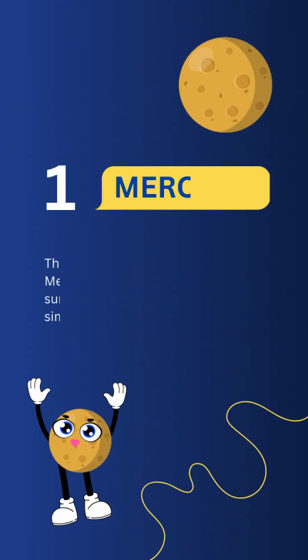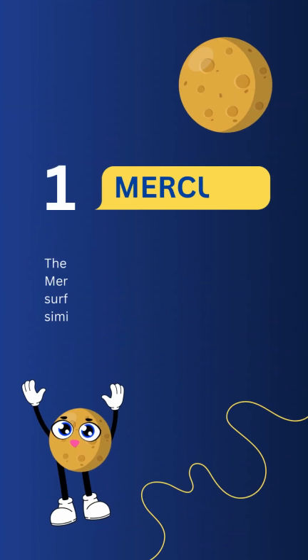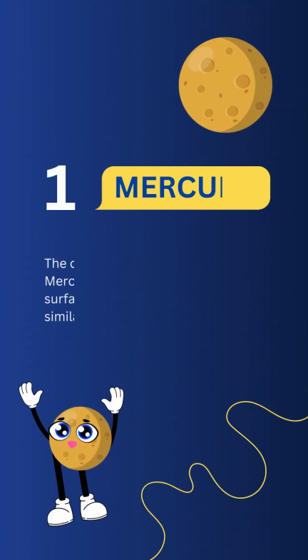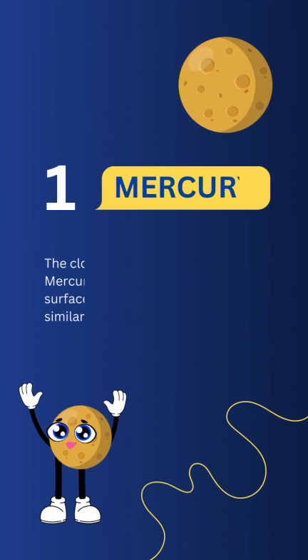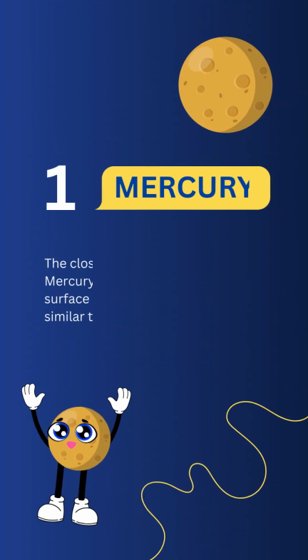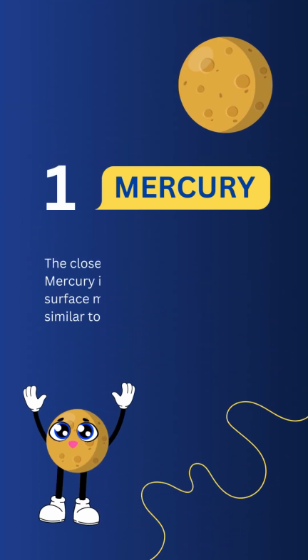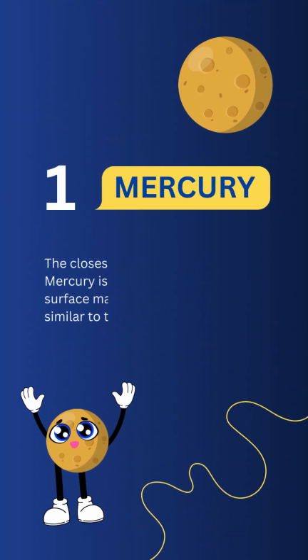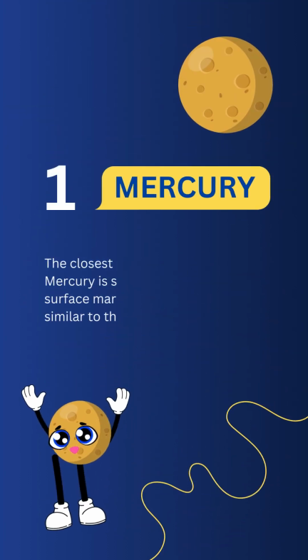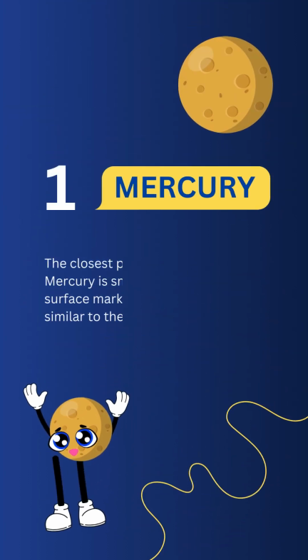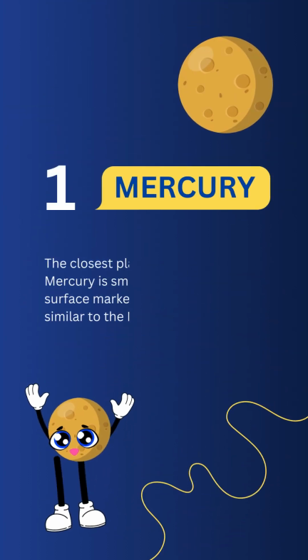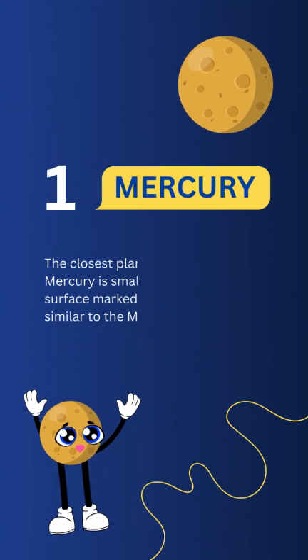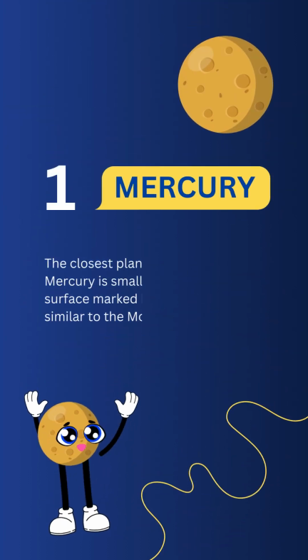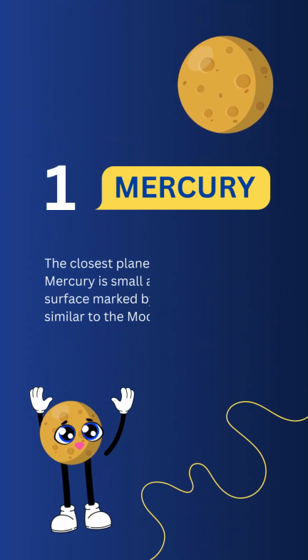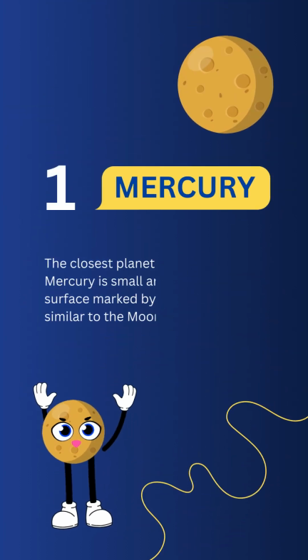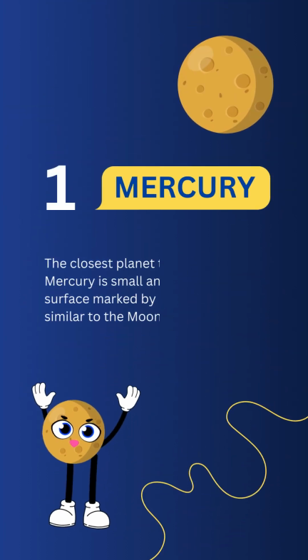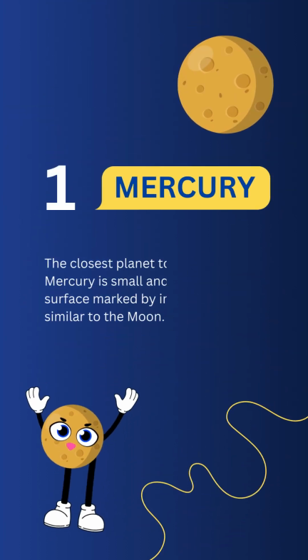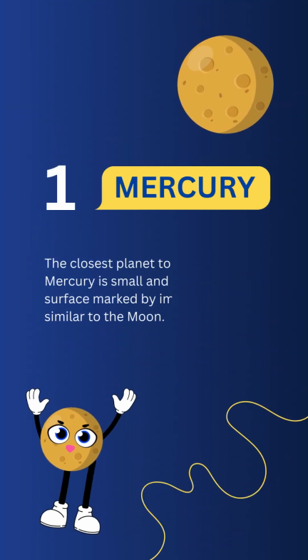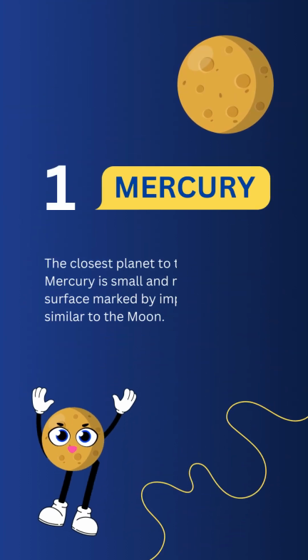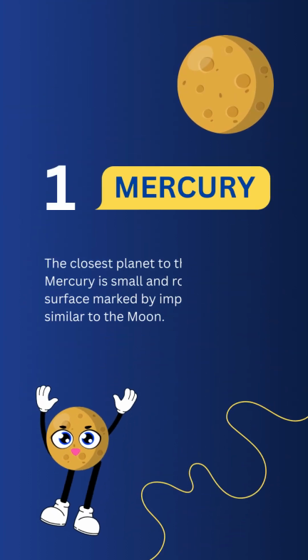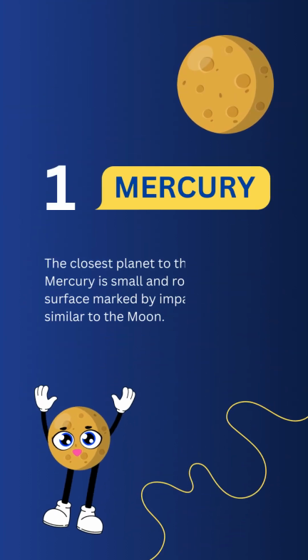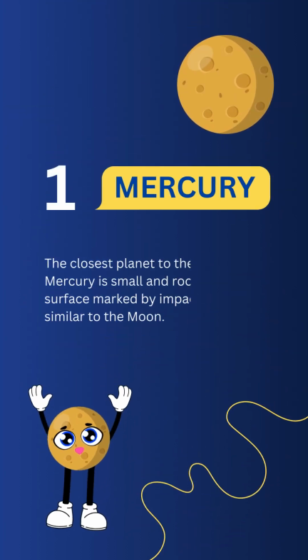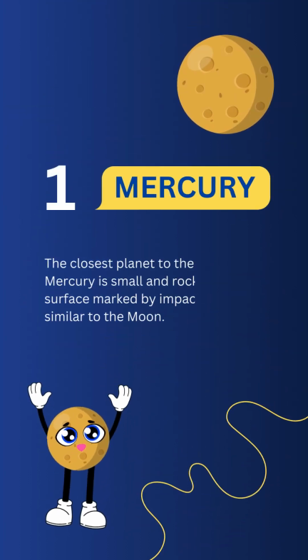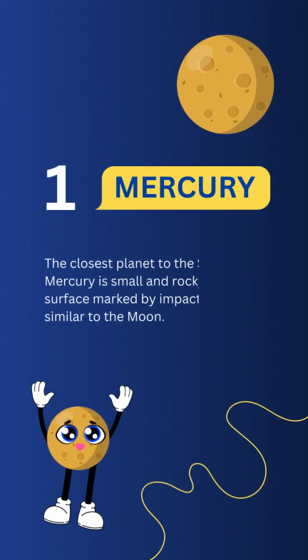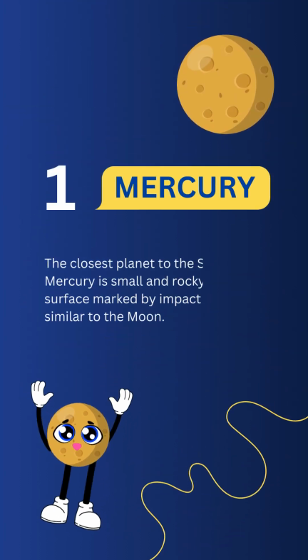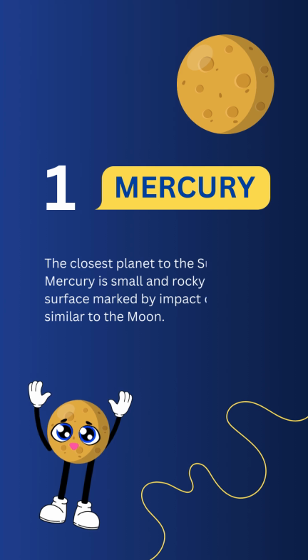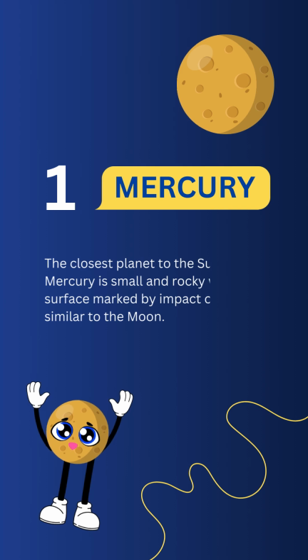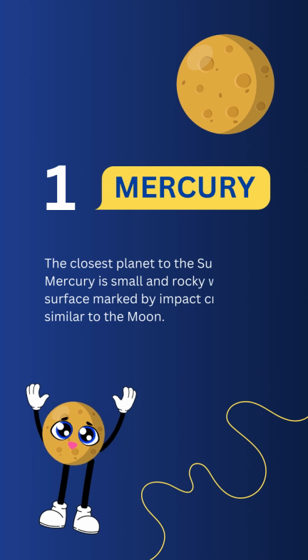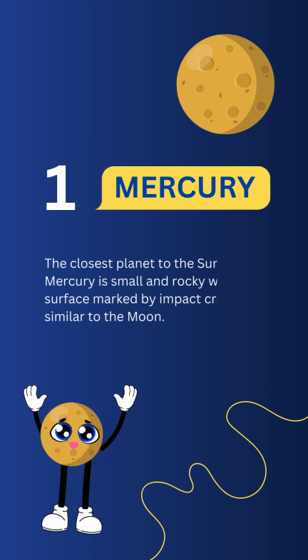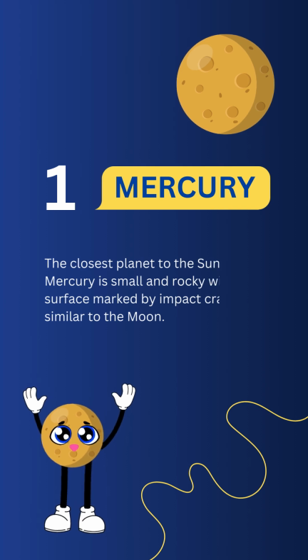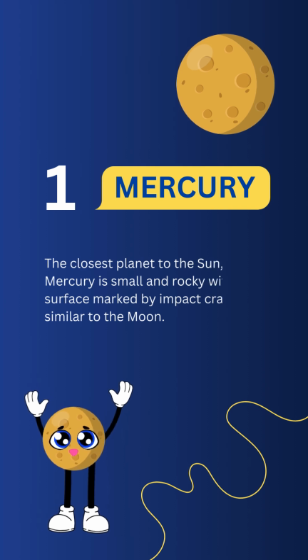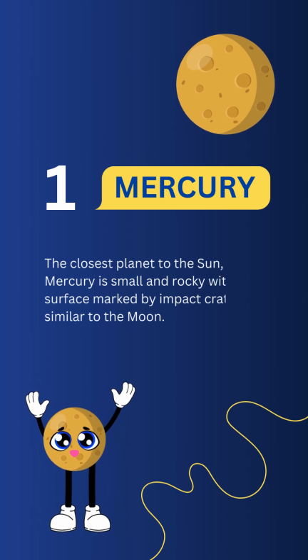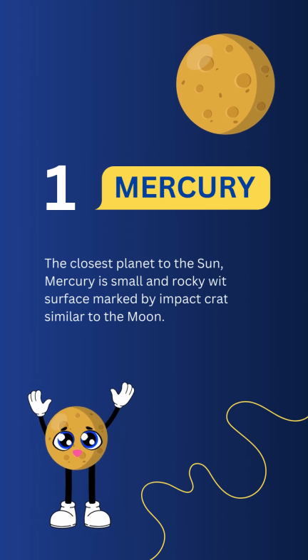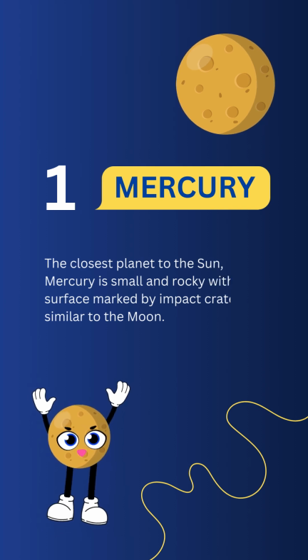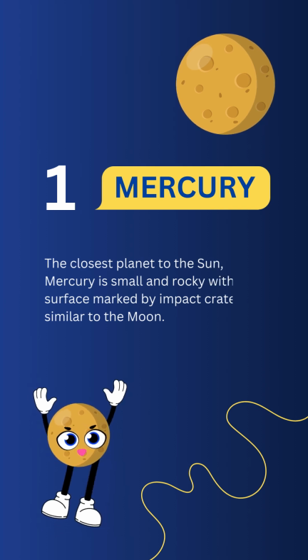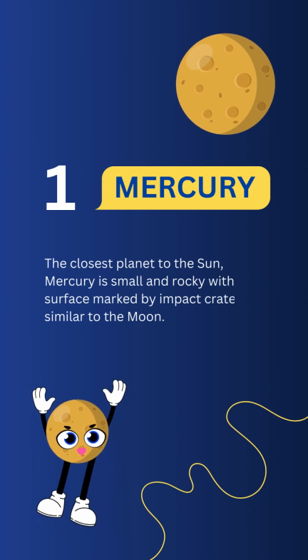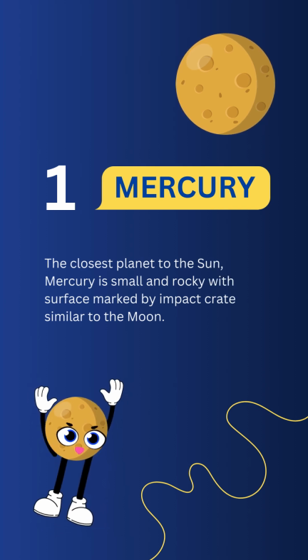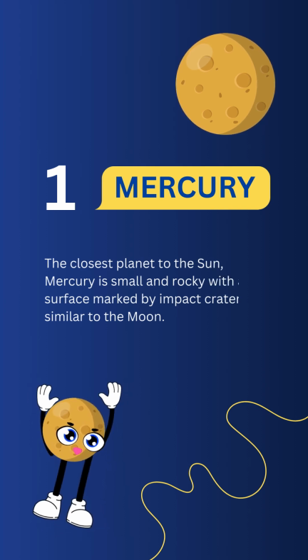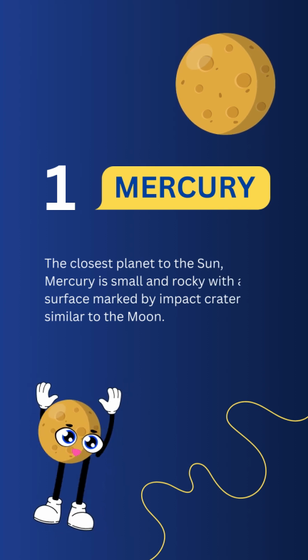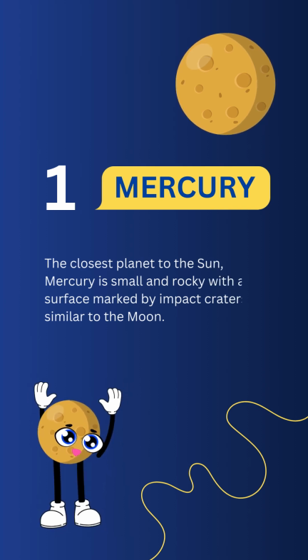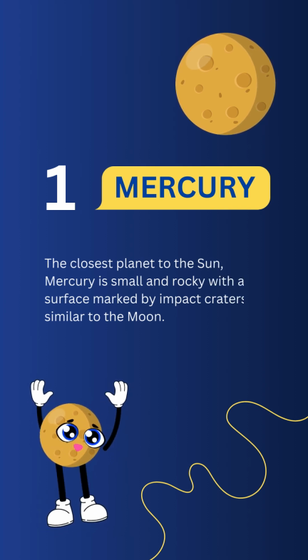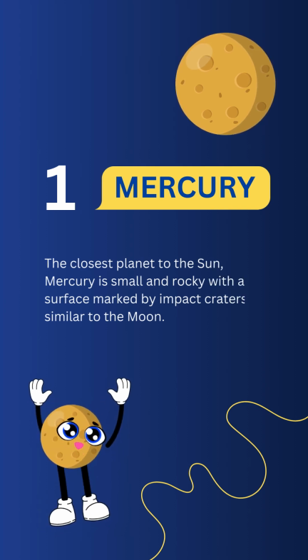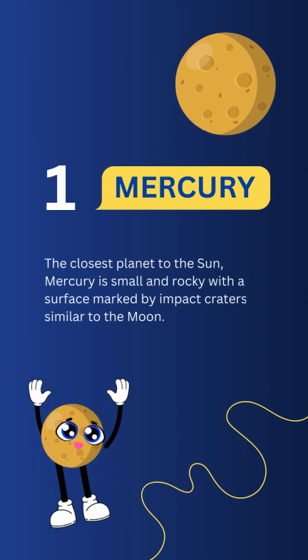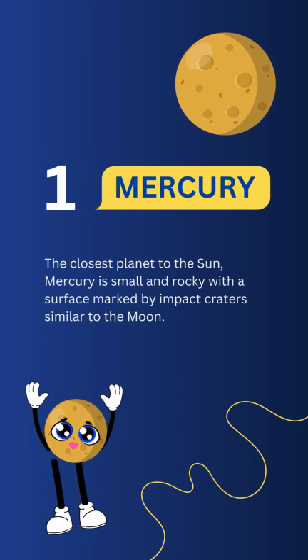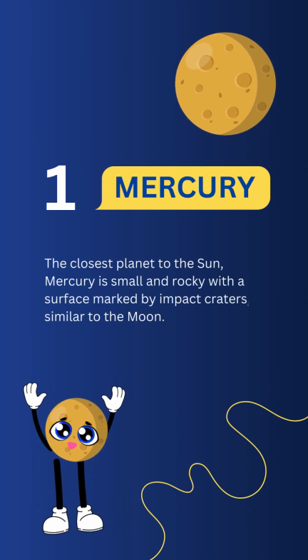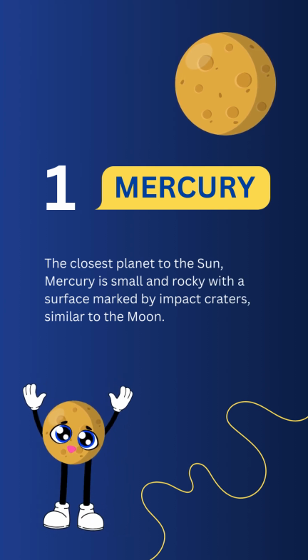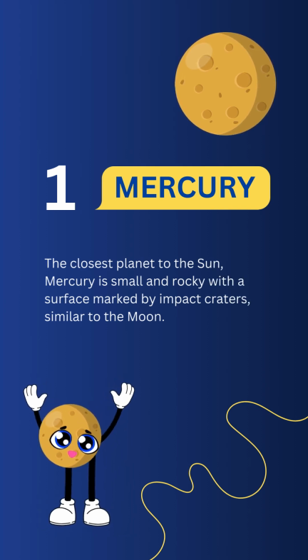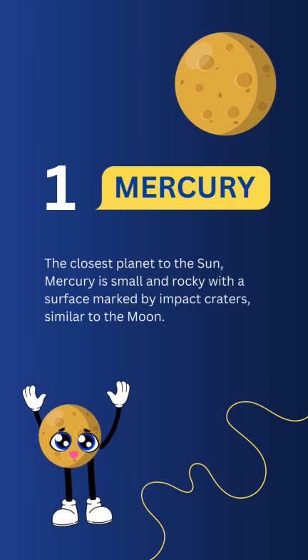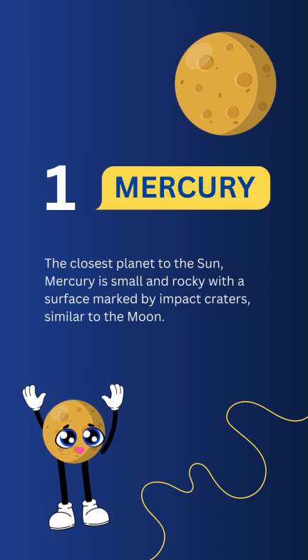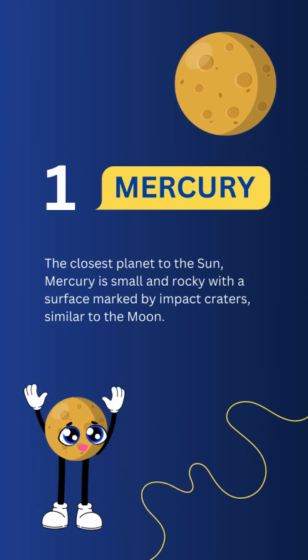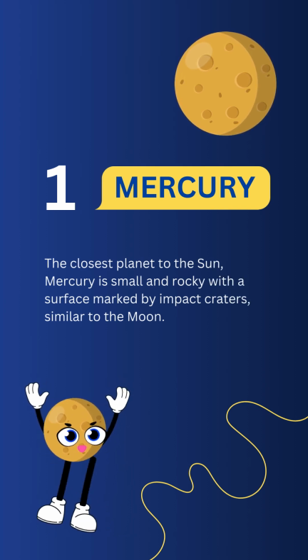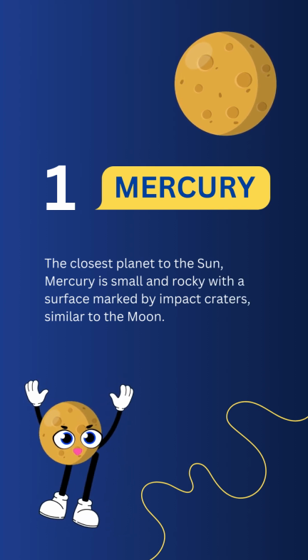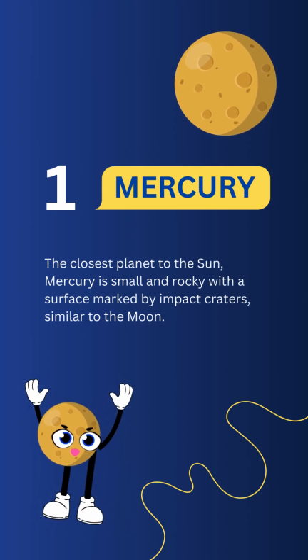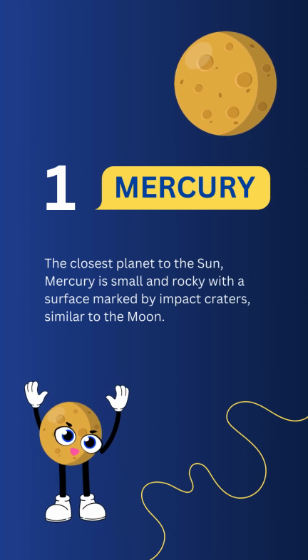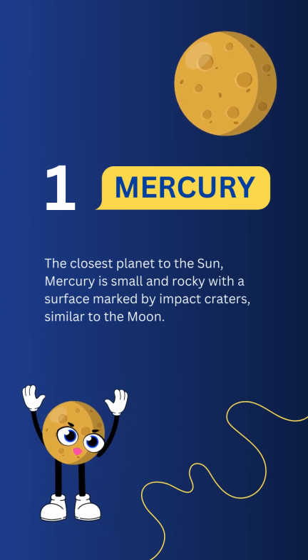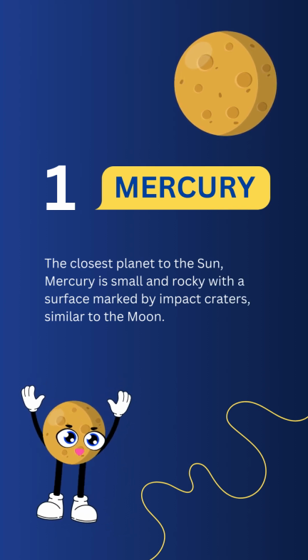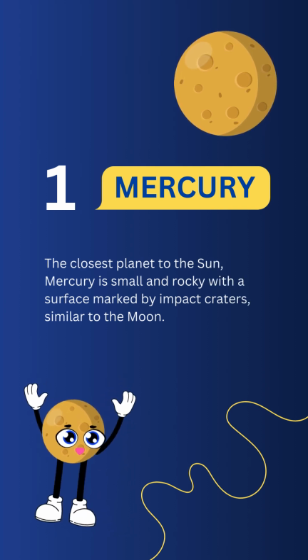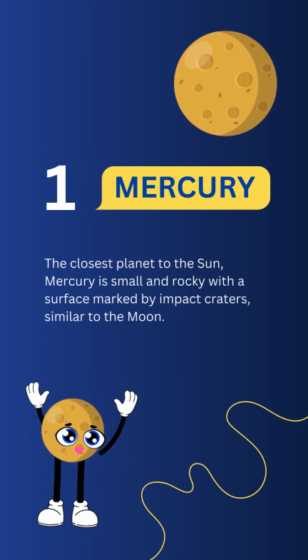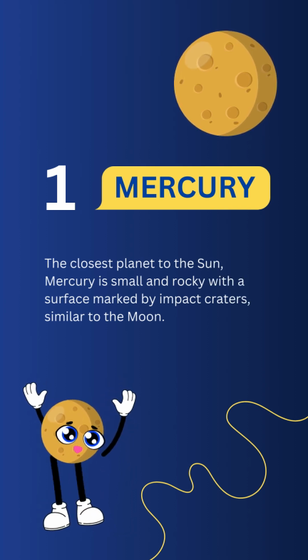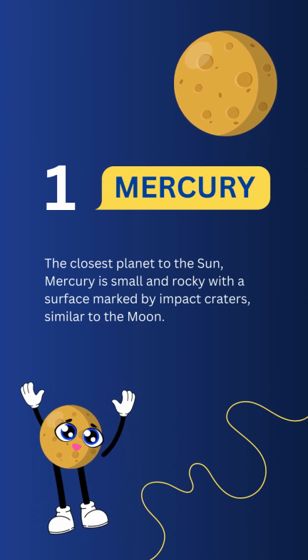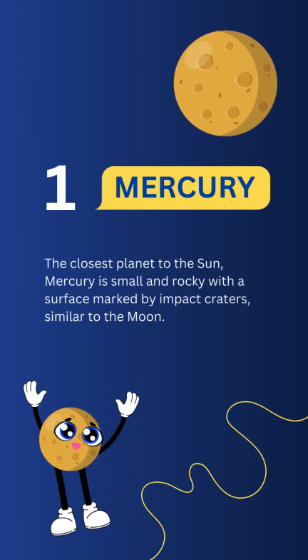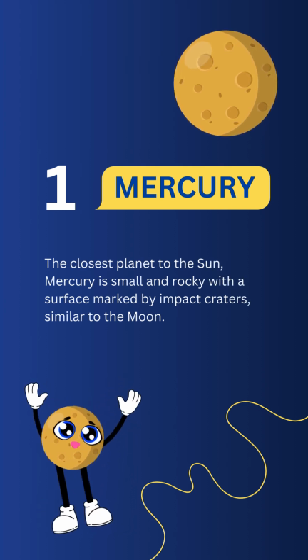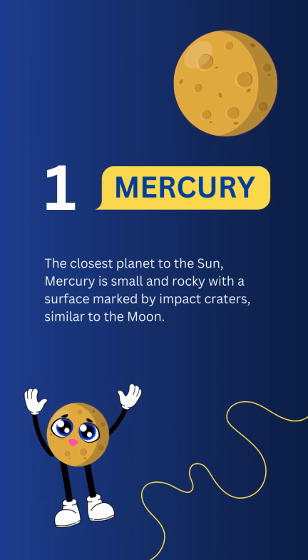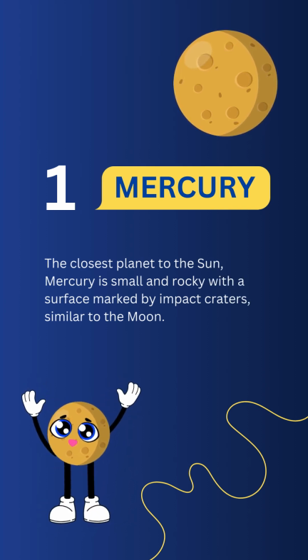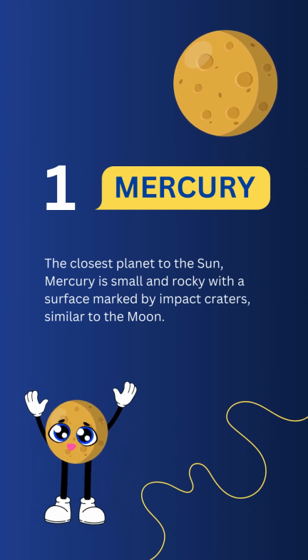Mercury. The closest planet to the sun, Mercury is small and rocky, with a surface marked by impact craters, similar to the moon.